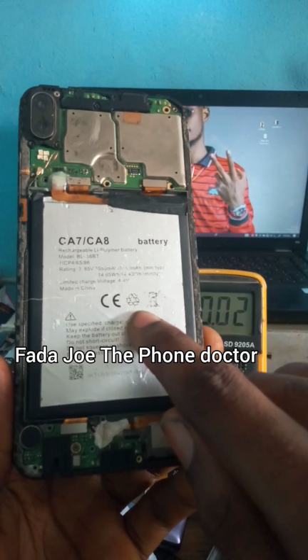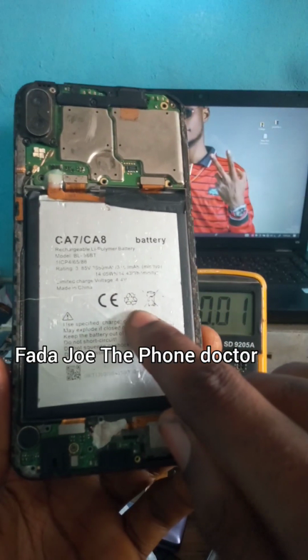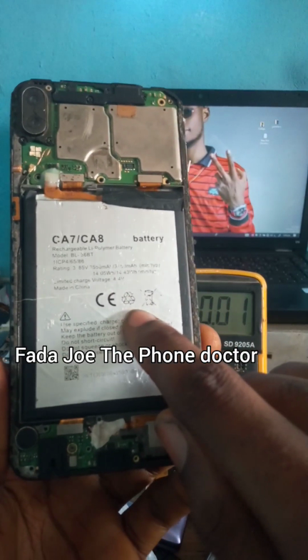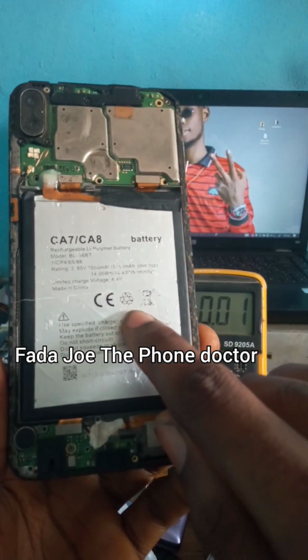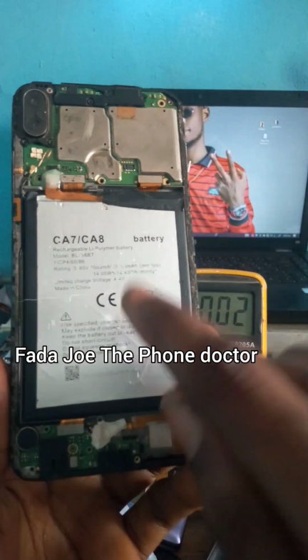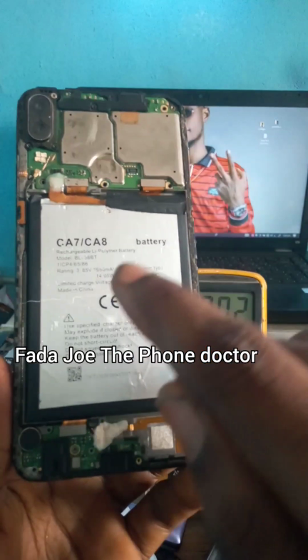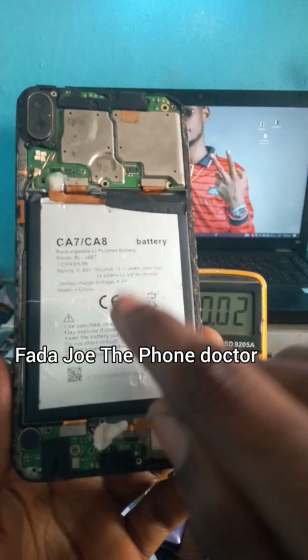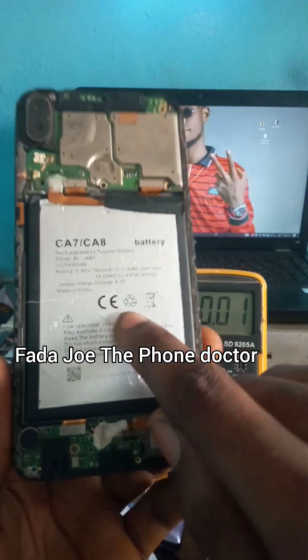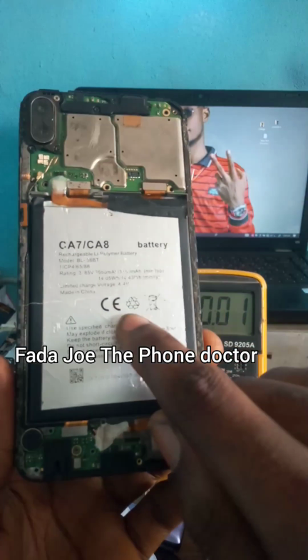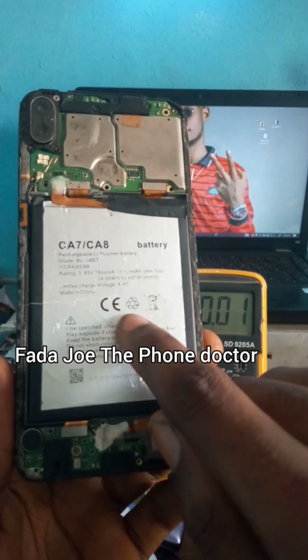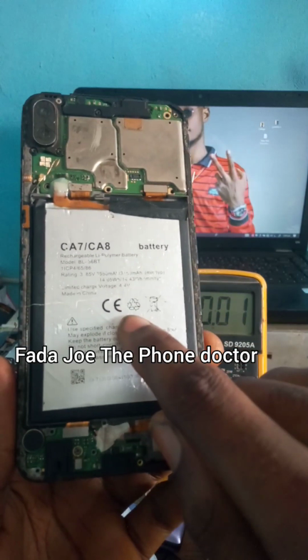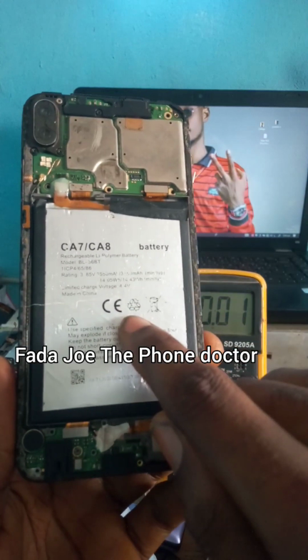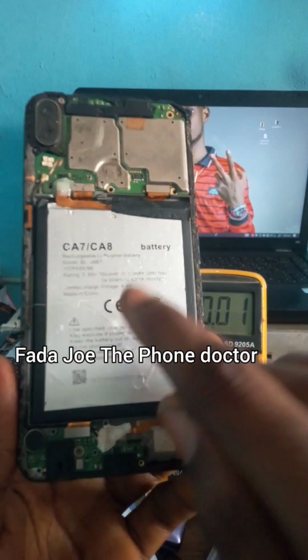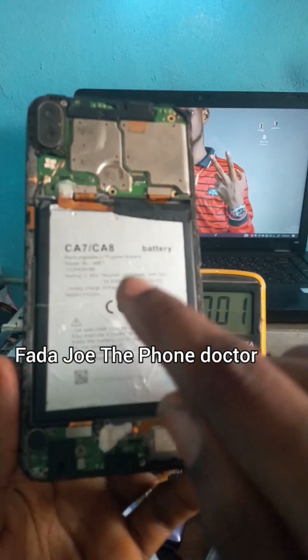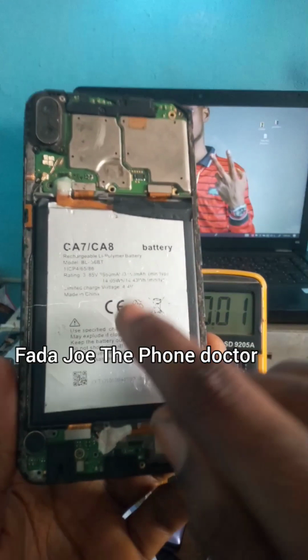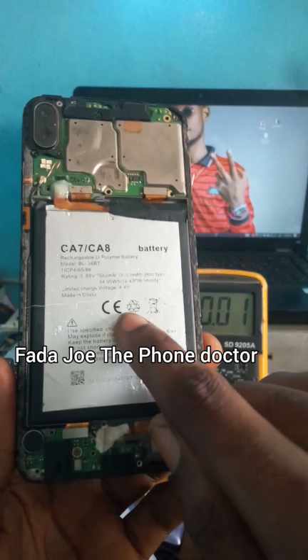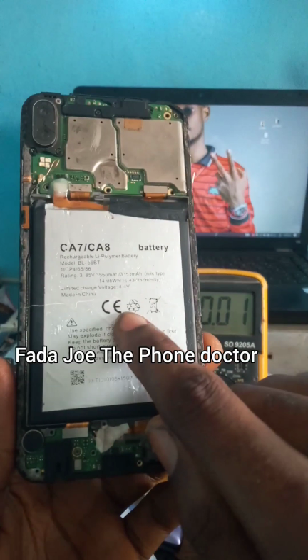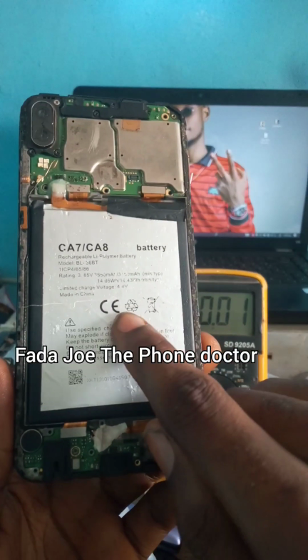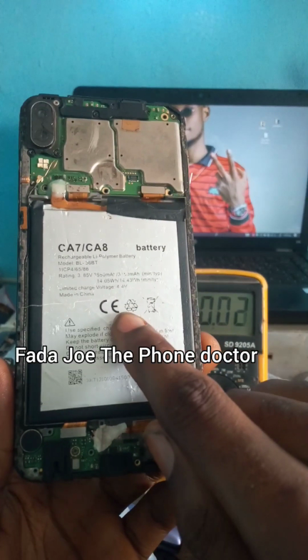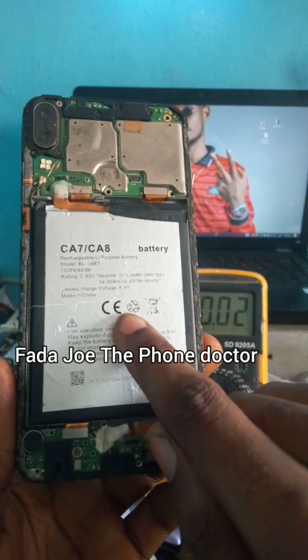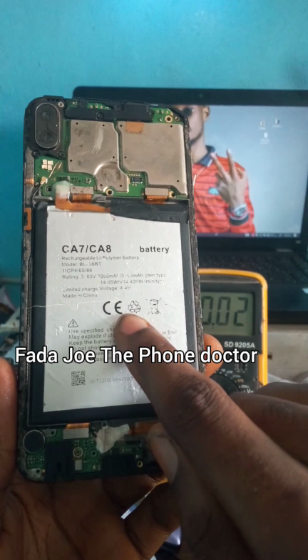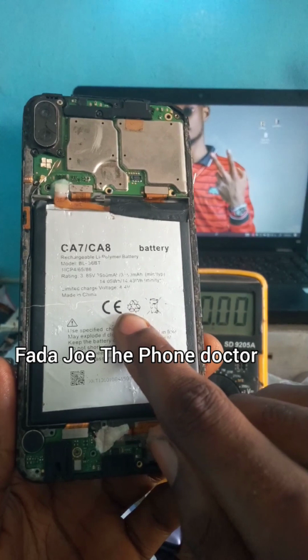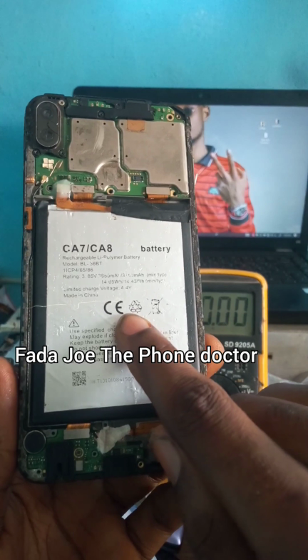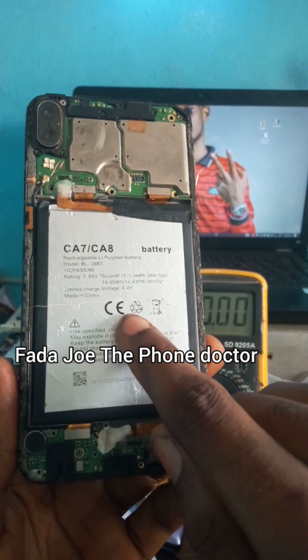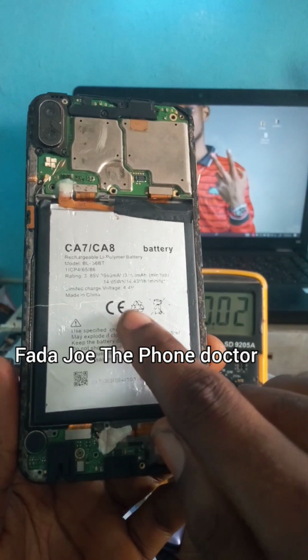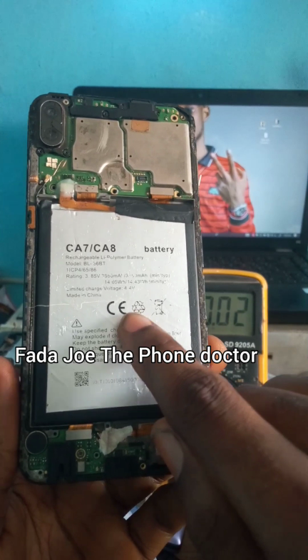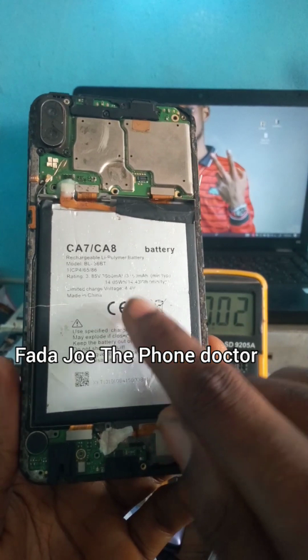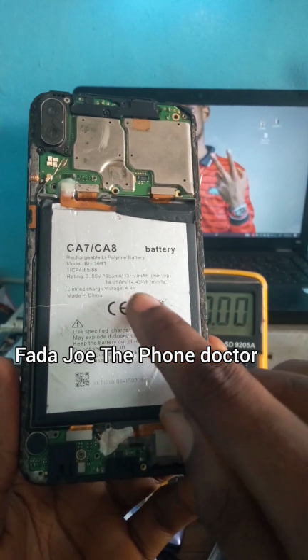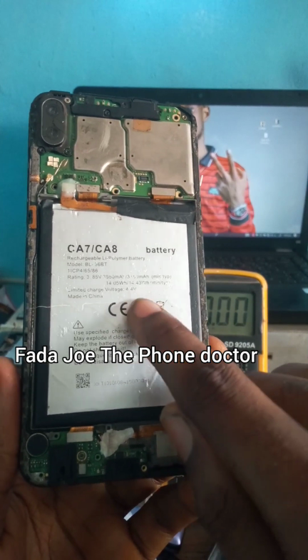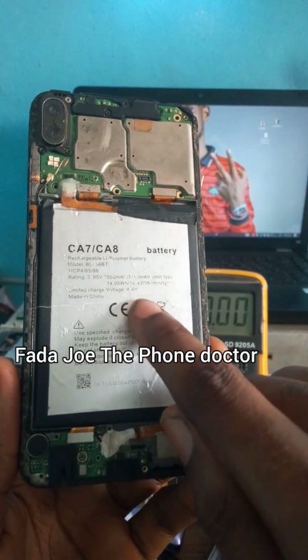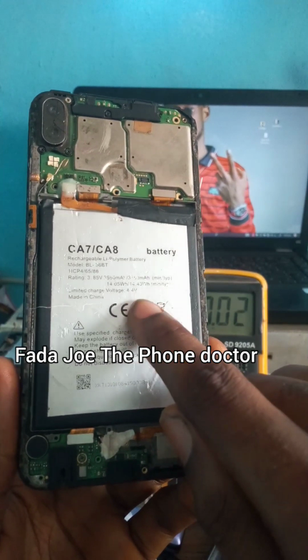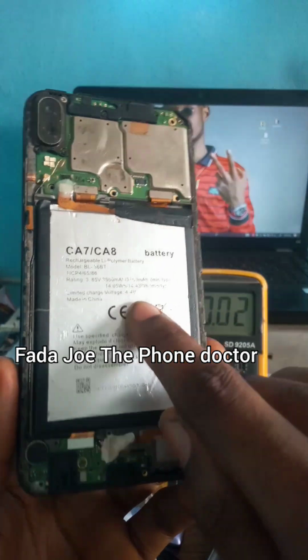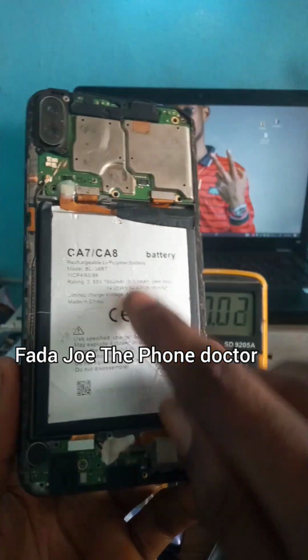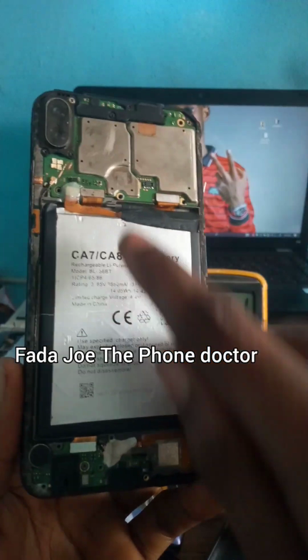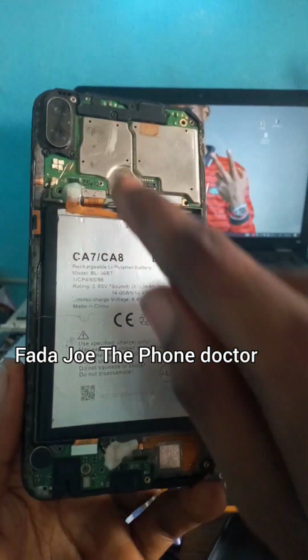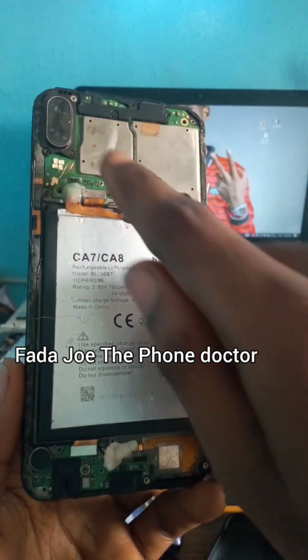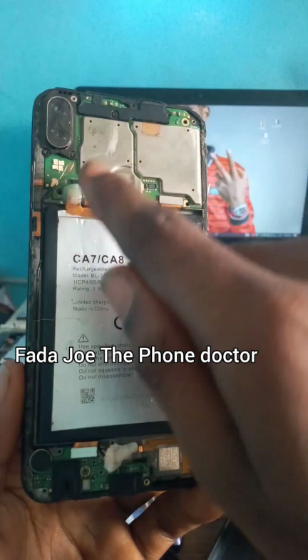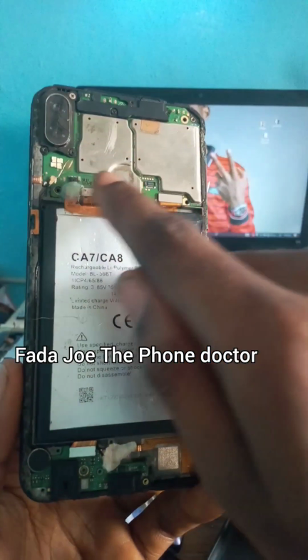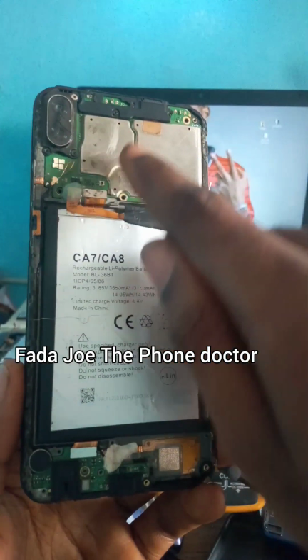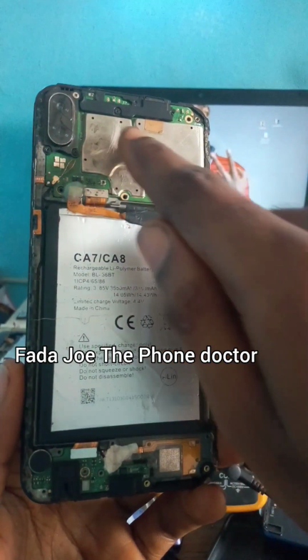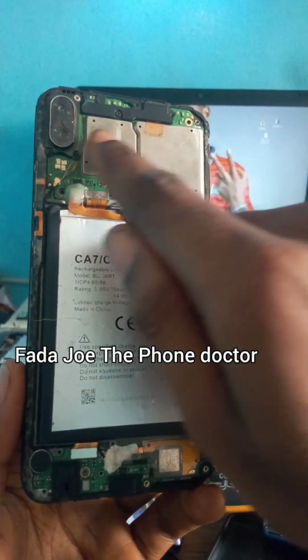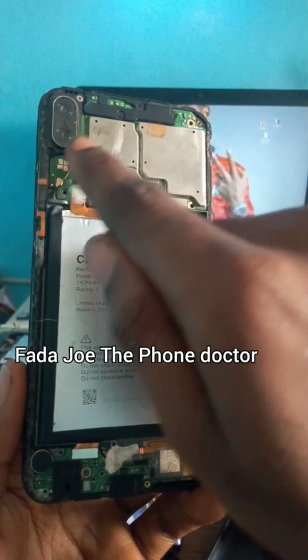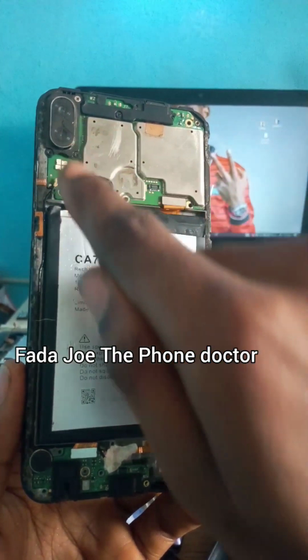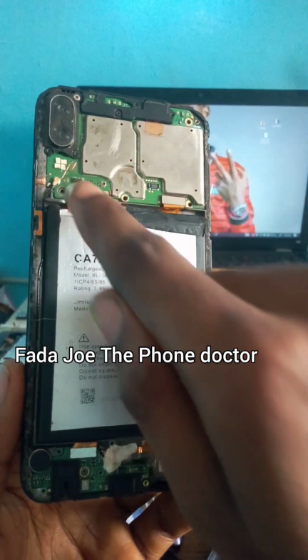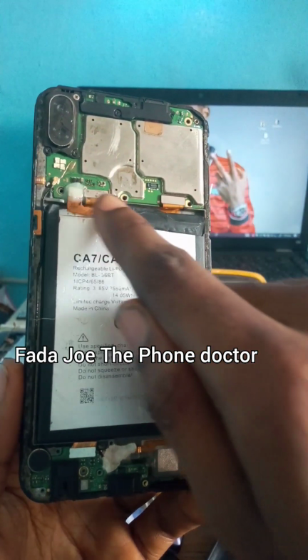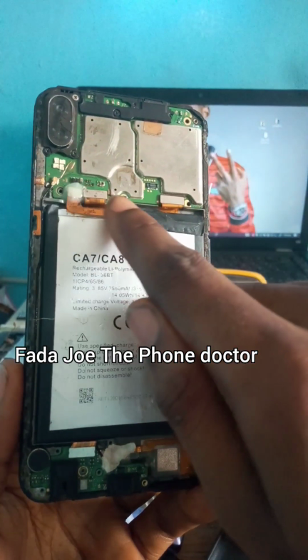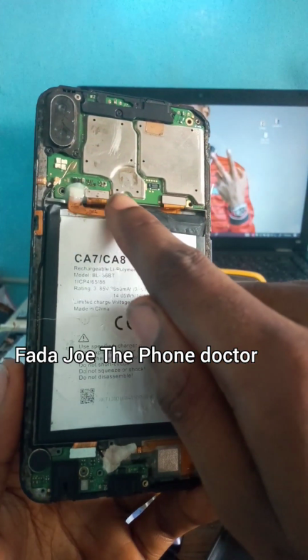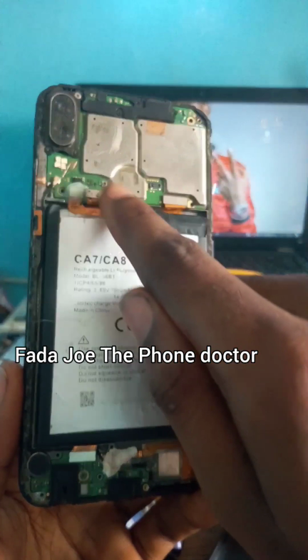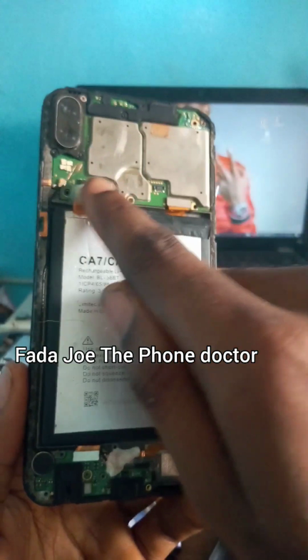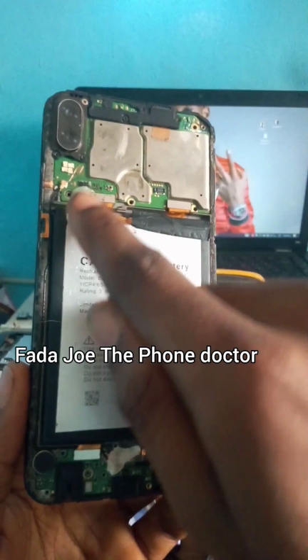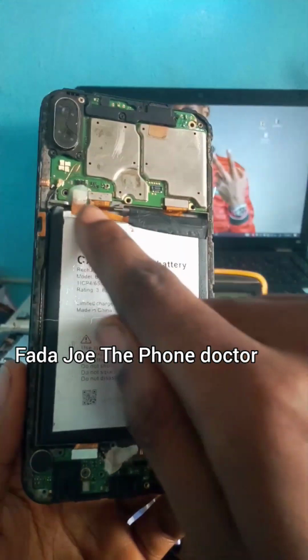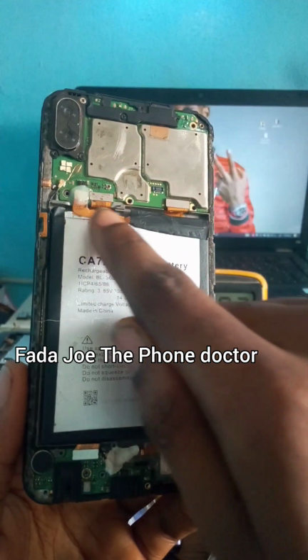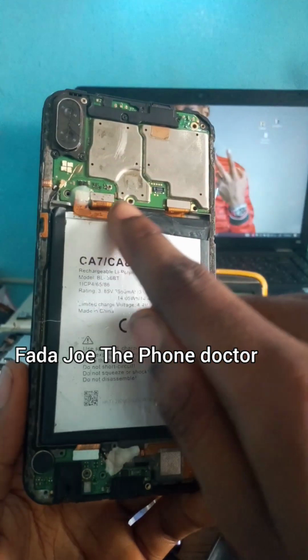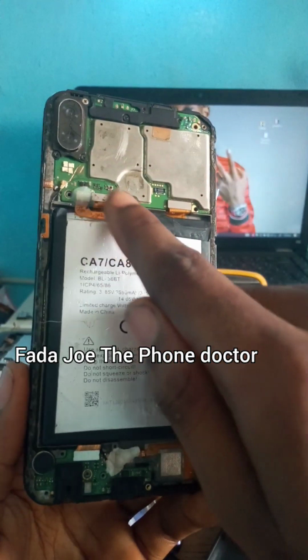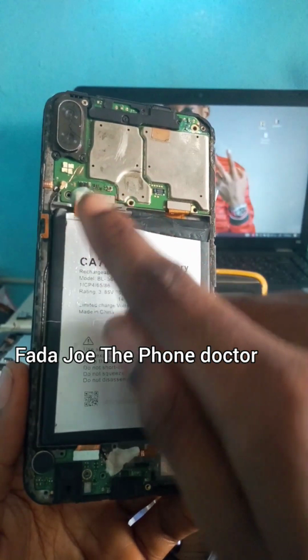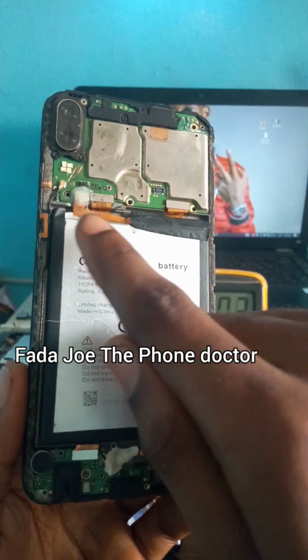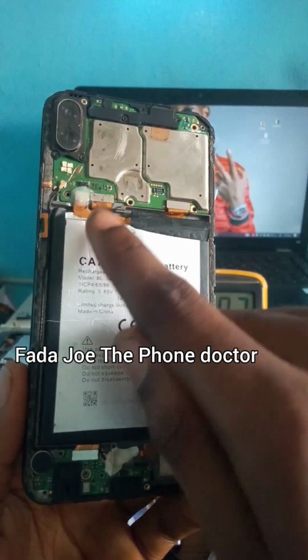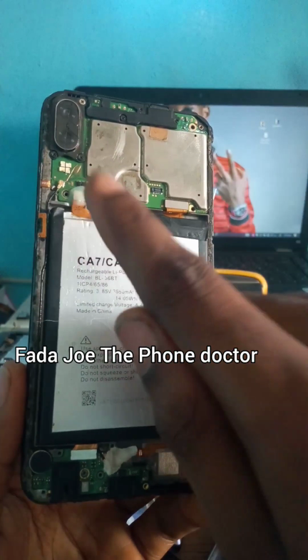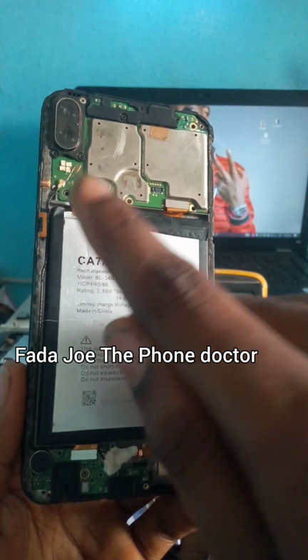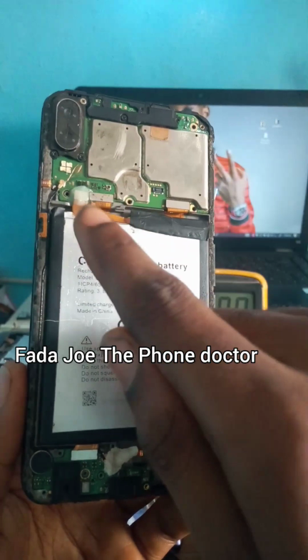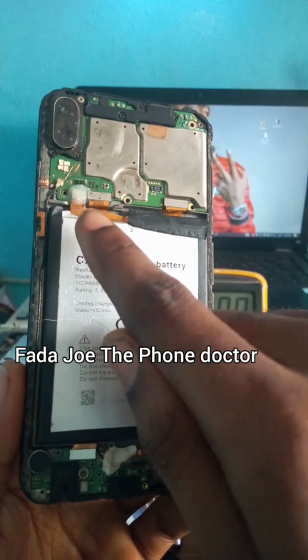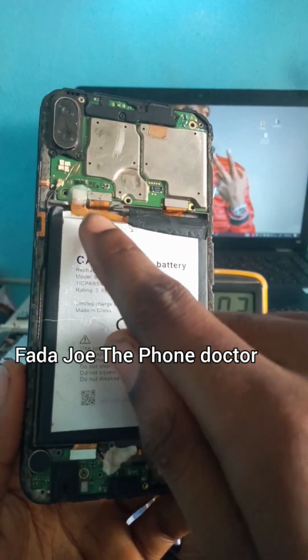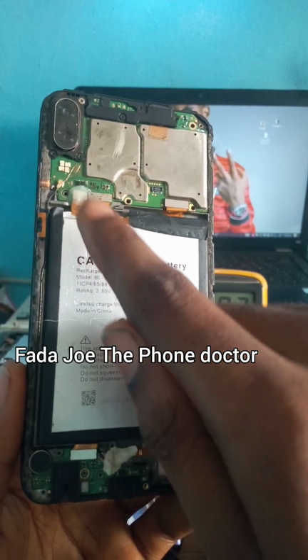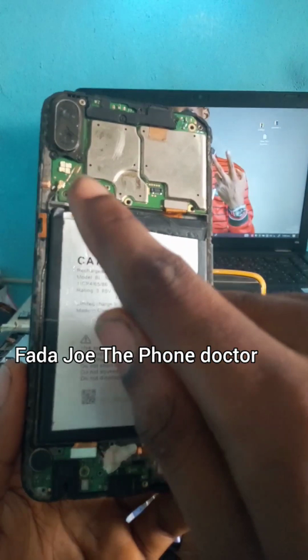If it's still not working, then you change the charging IC. In my next video I will show you how to change the charging IC — very simple and easy. Thank you guys for watching, see you in my next video. Bye bye for now, I love you all.